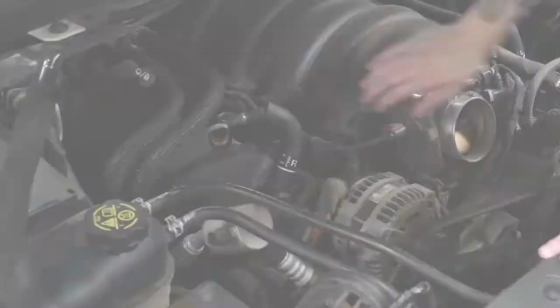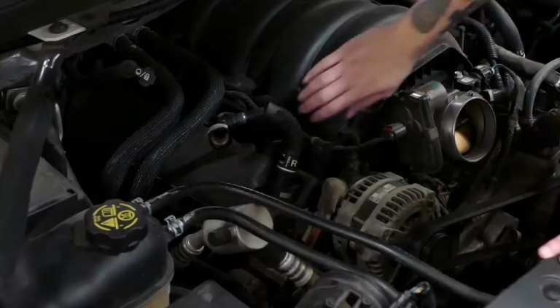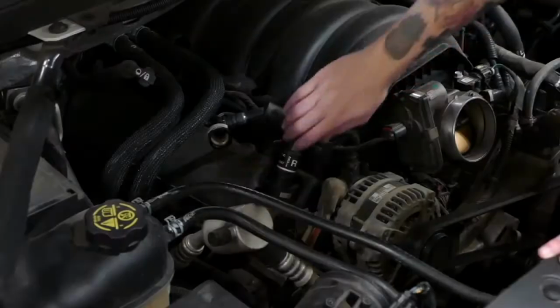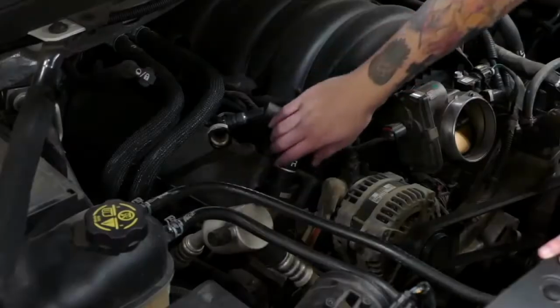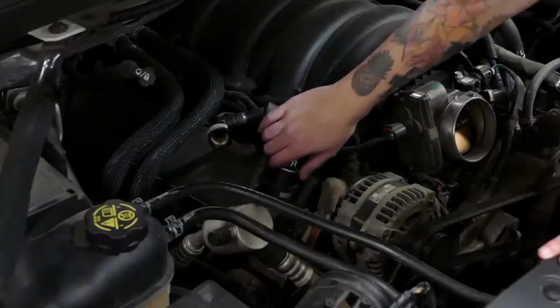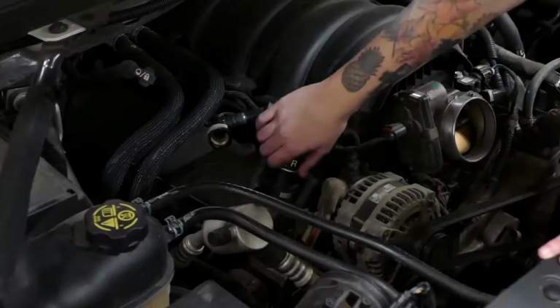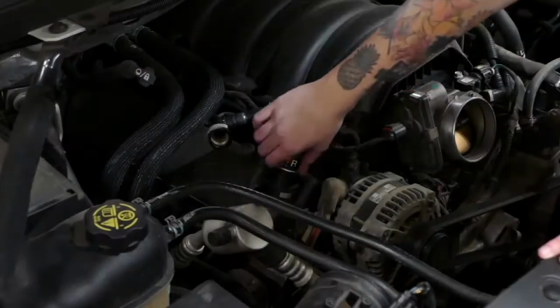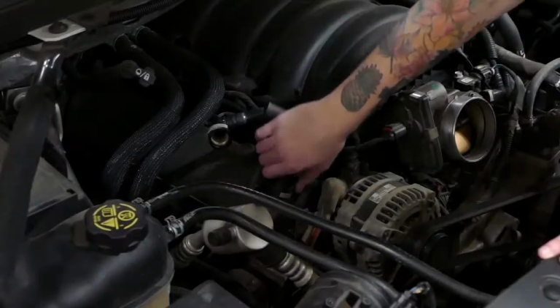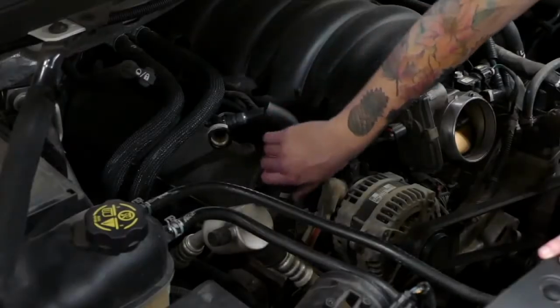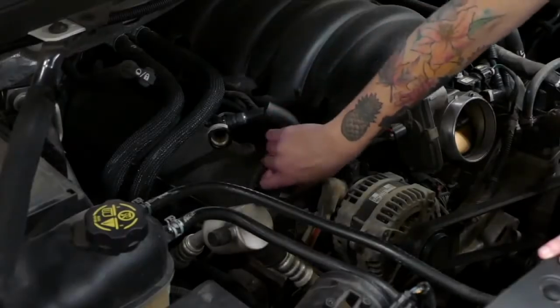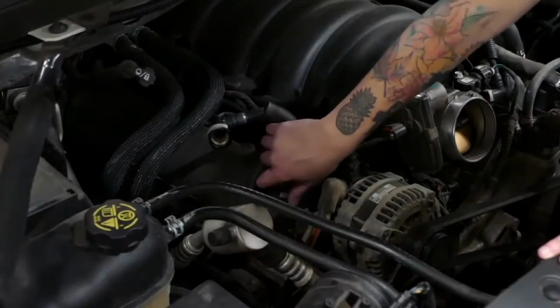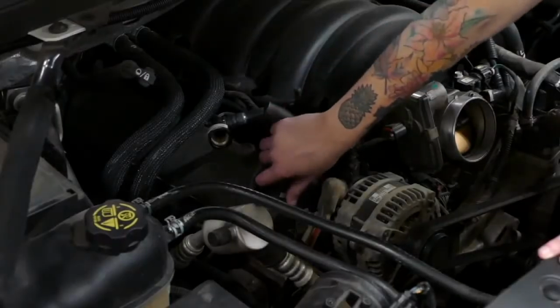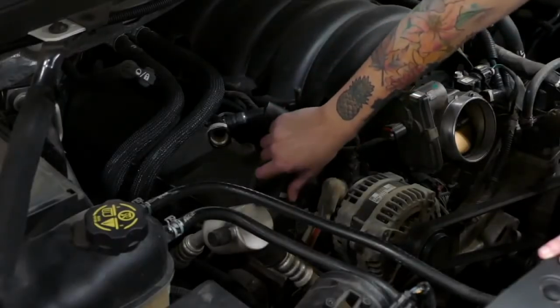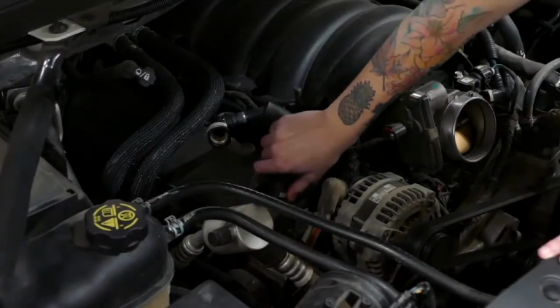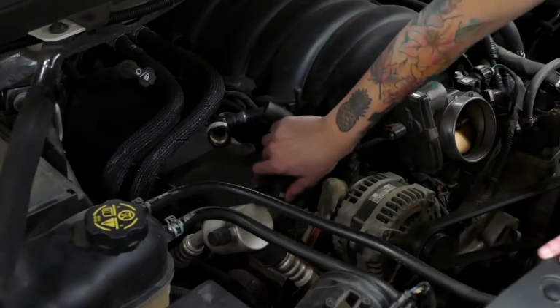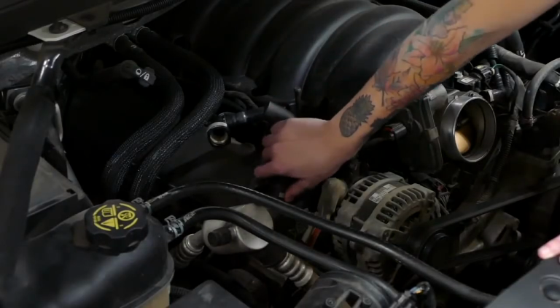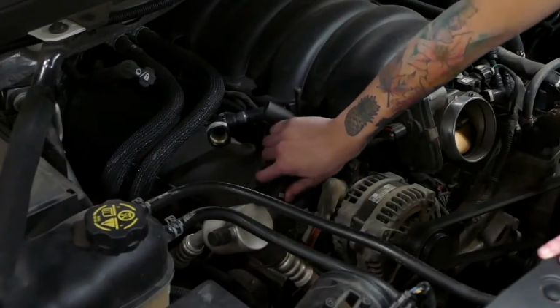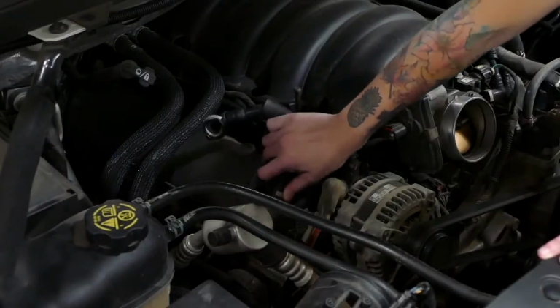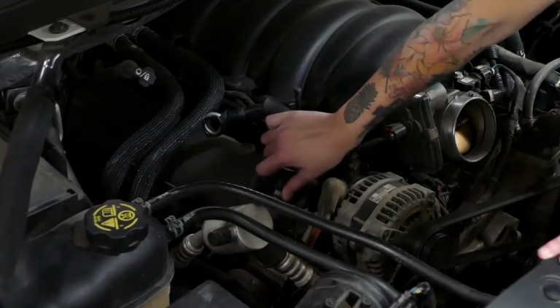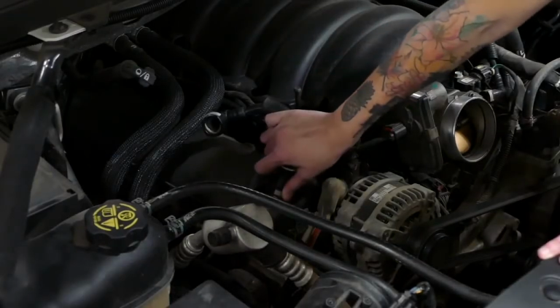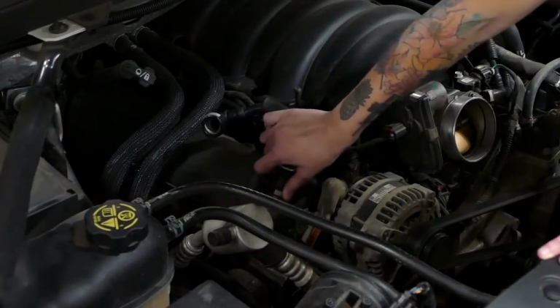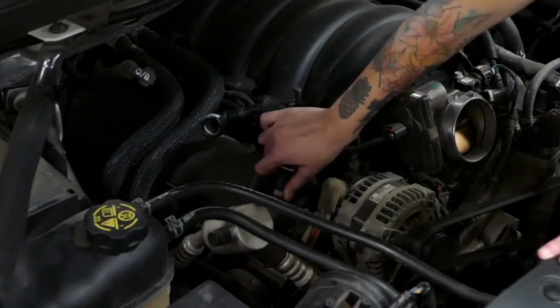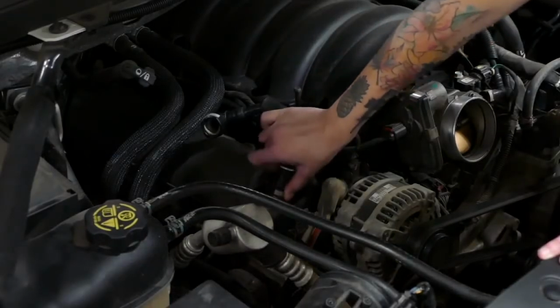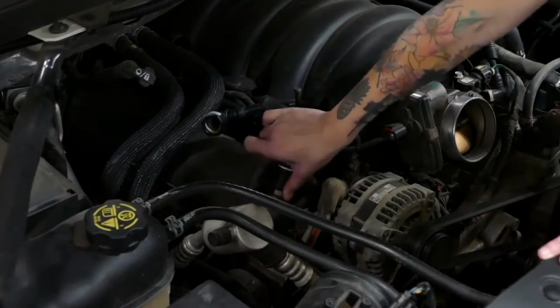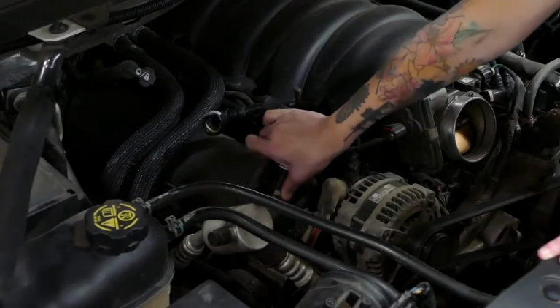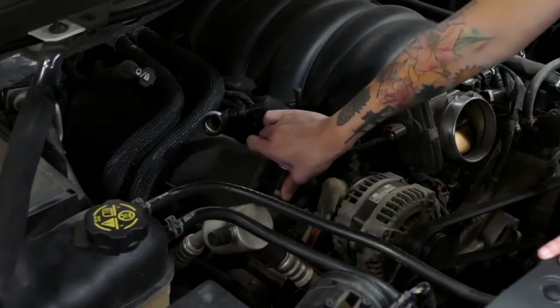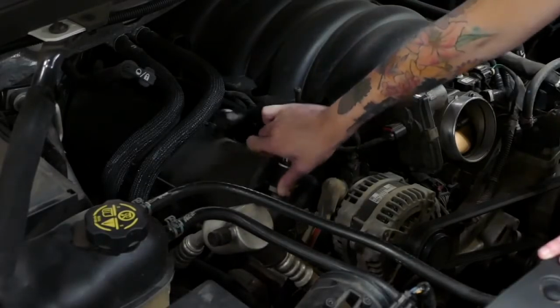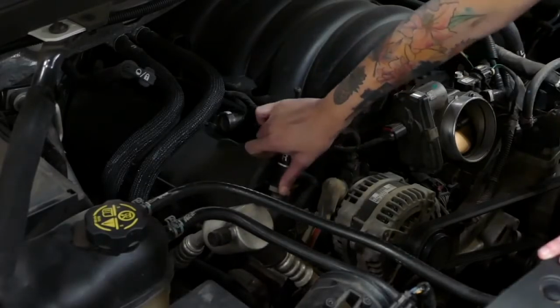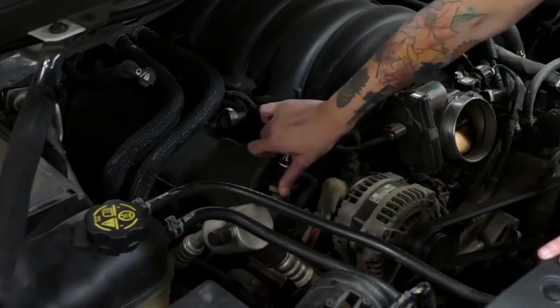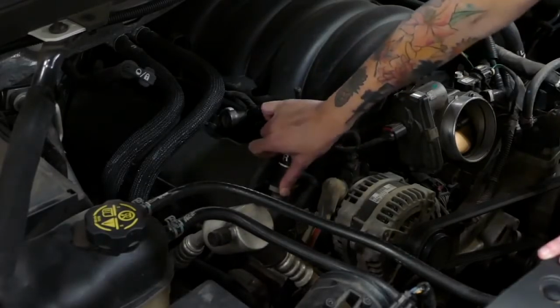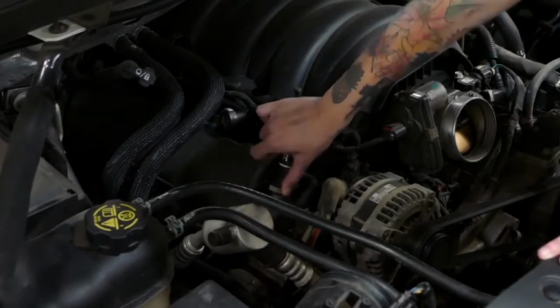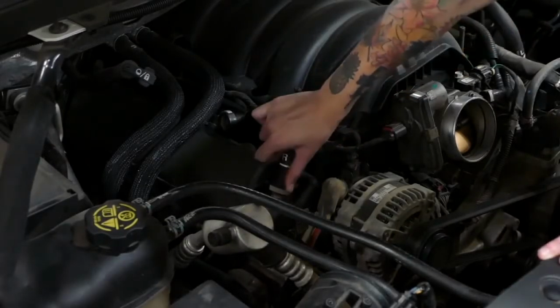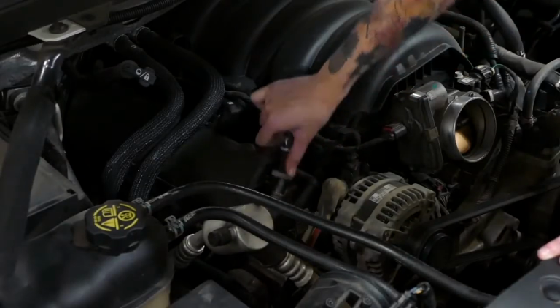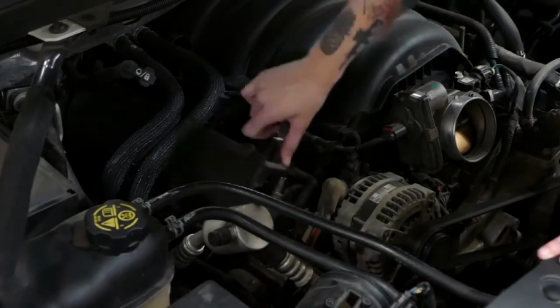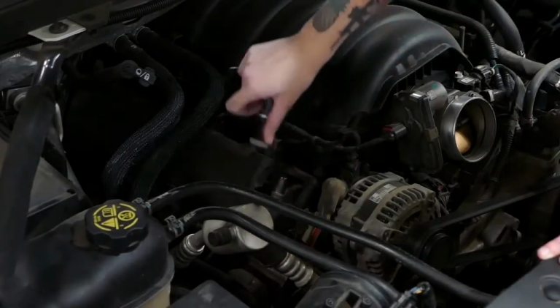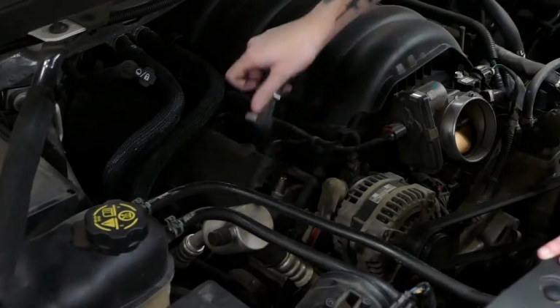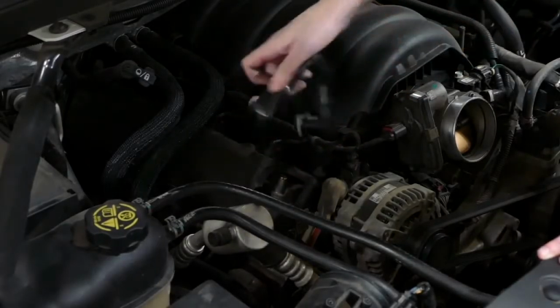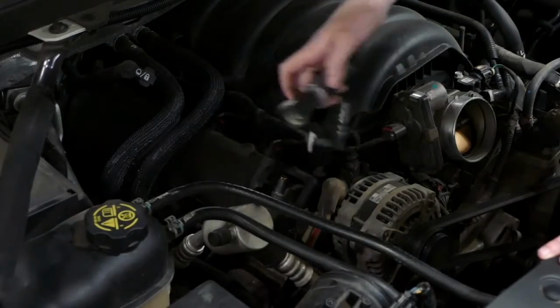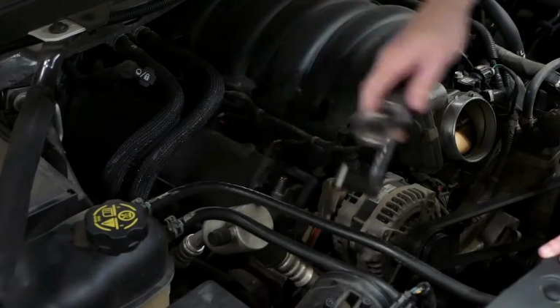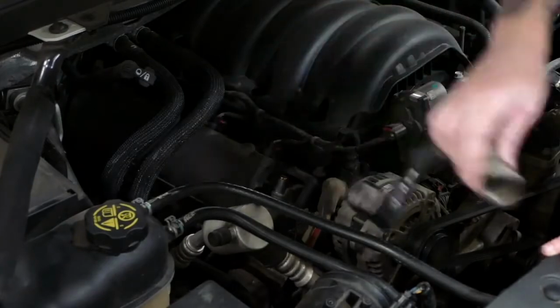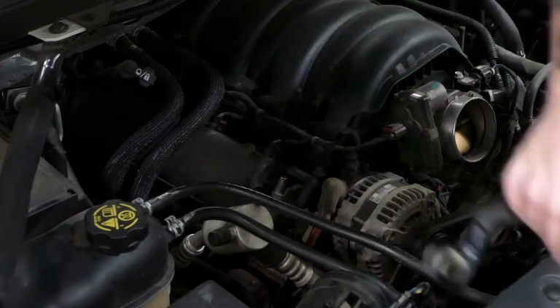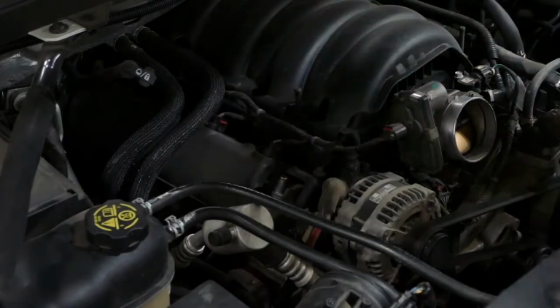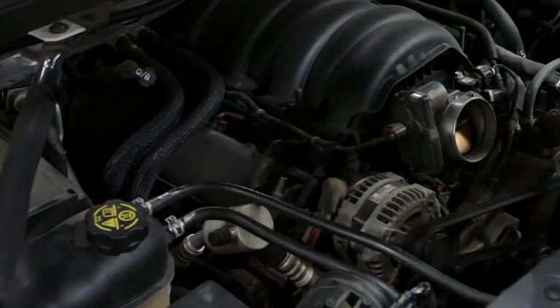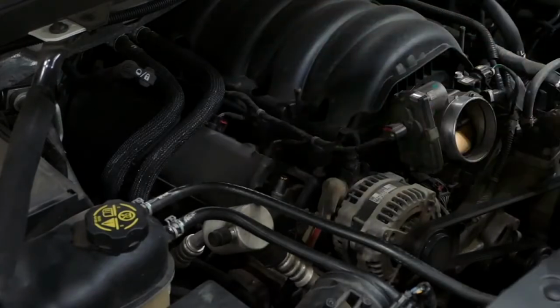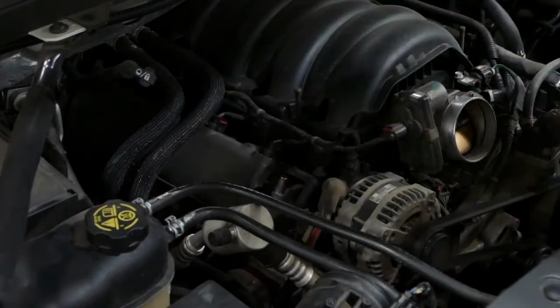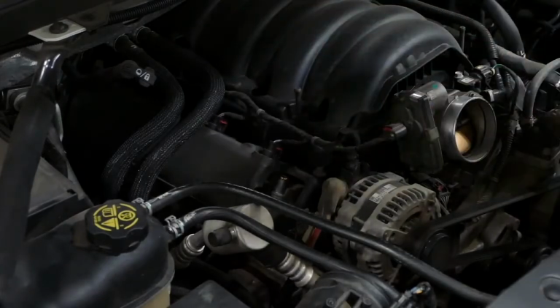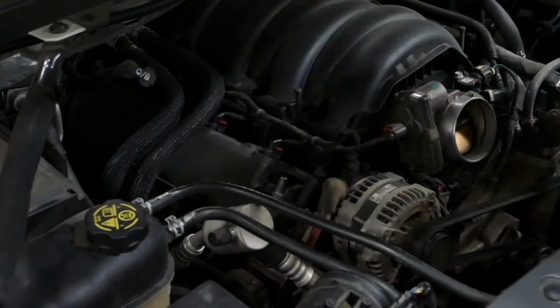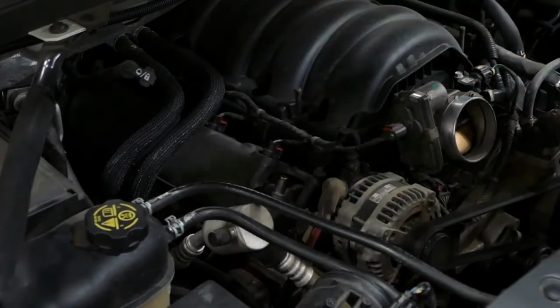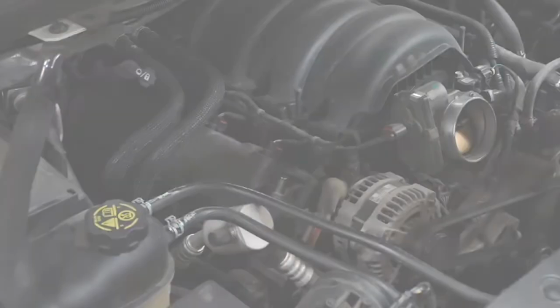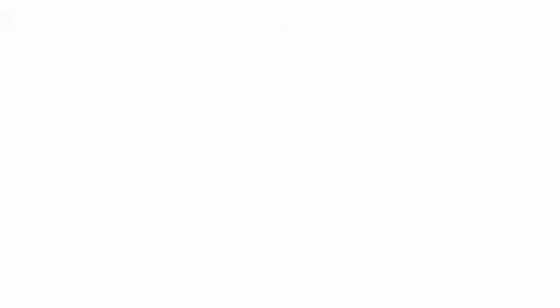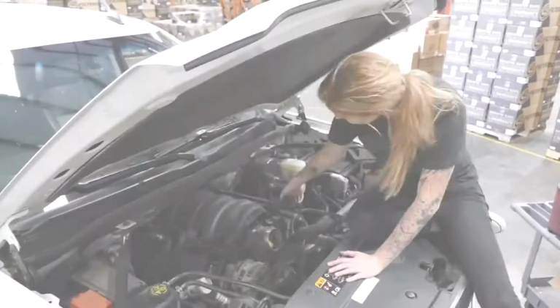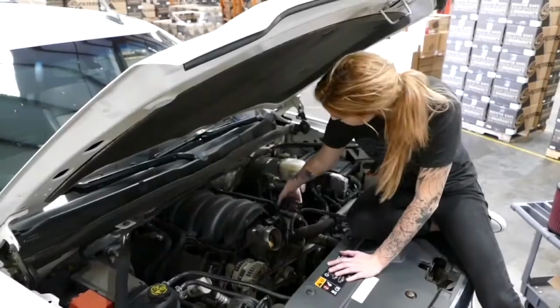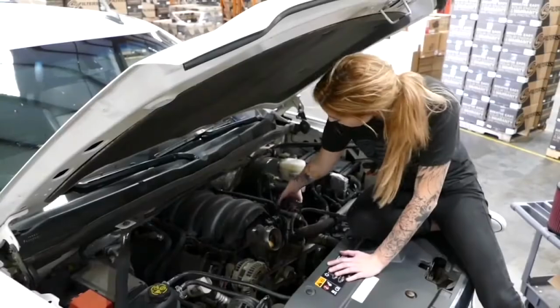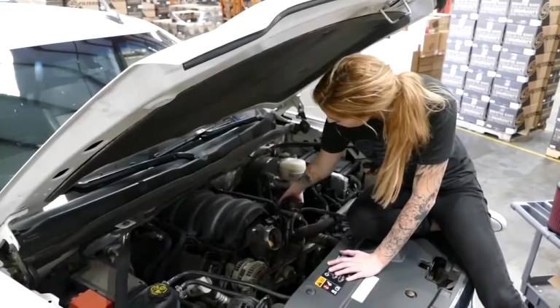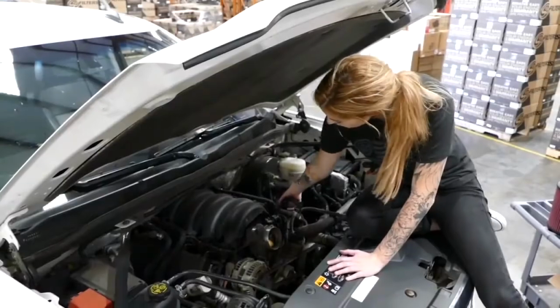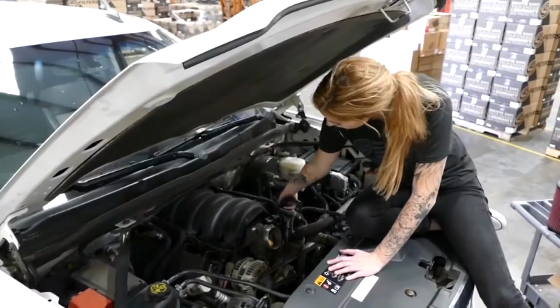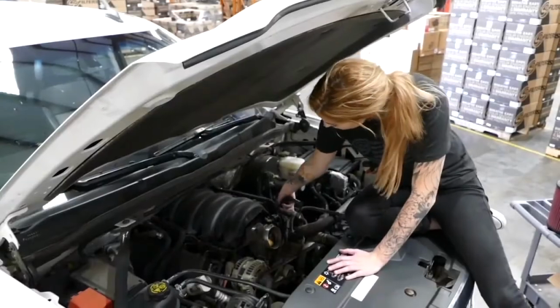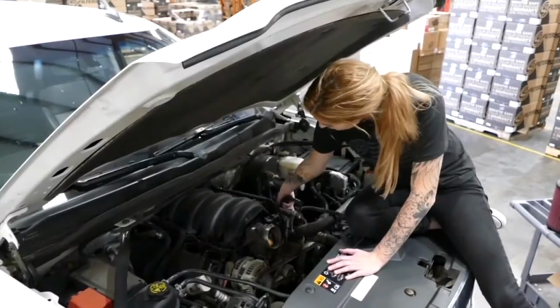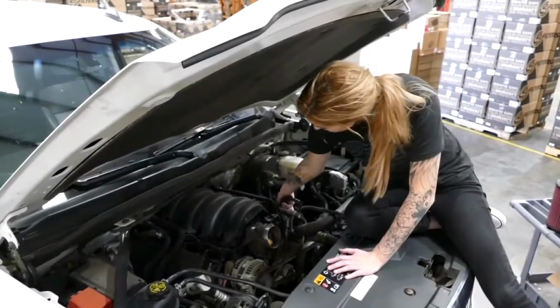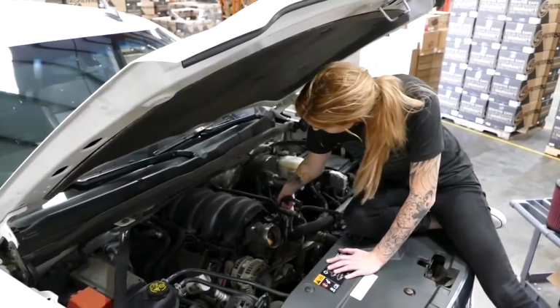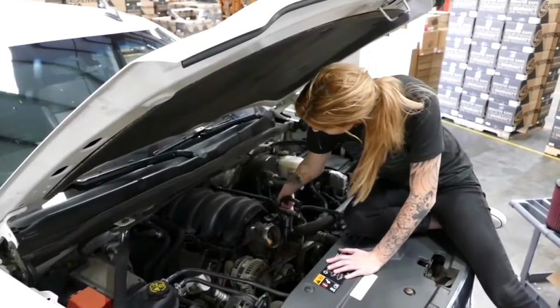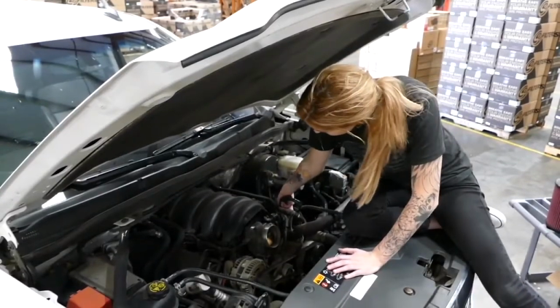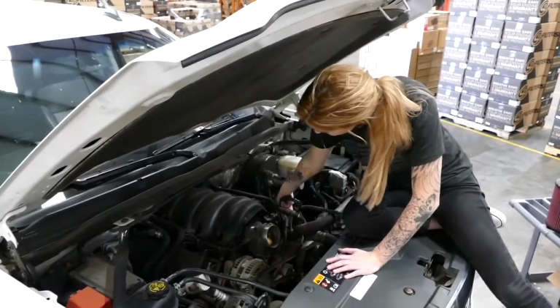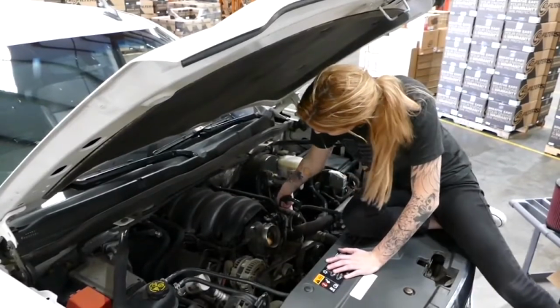Next, we're going to remove the factory hoses from the valve covers by pushing in the gray button and pulling up. Don't forget the one on the other side.